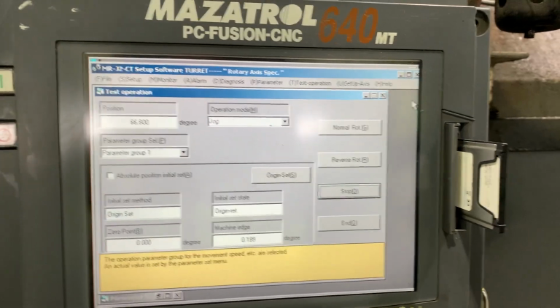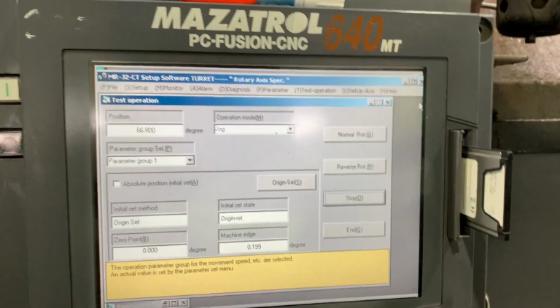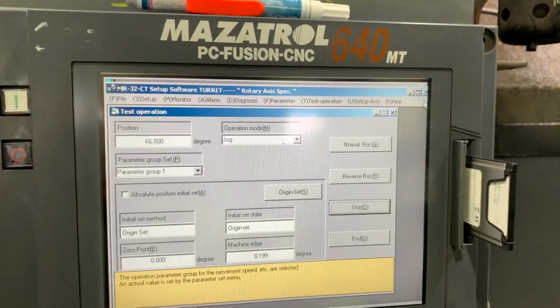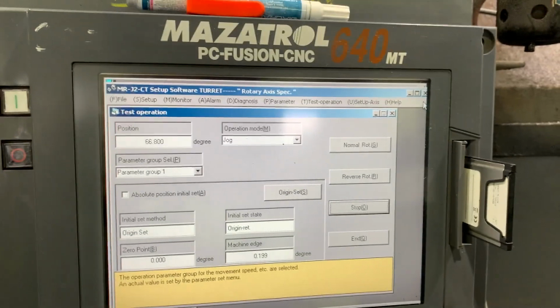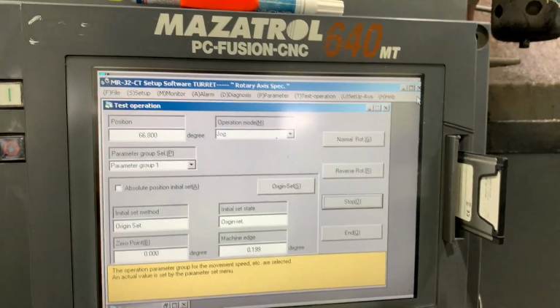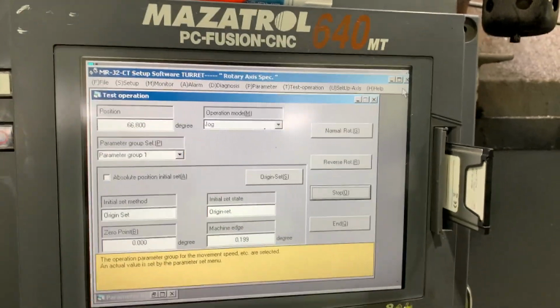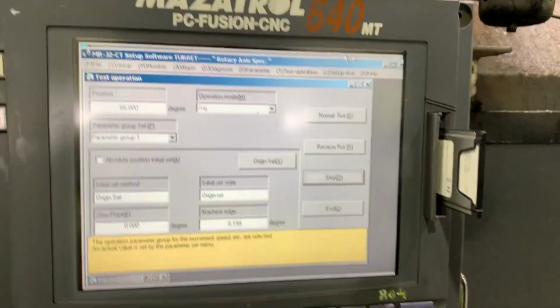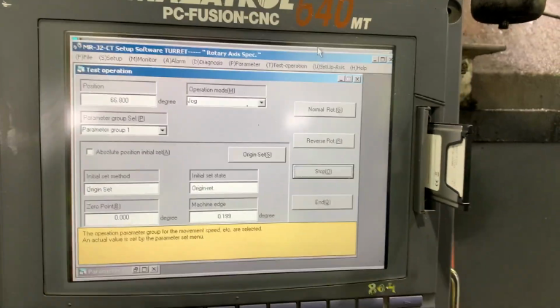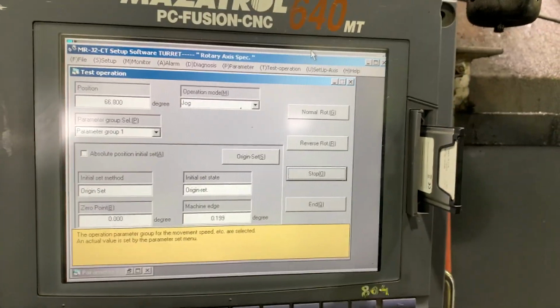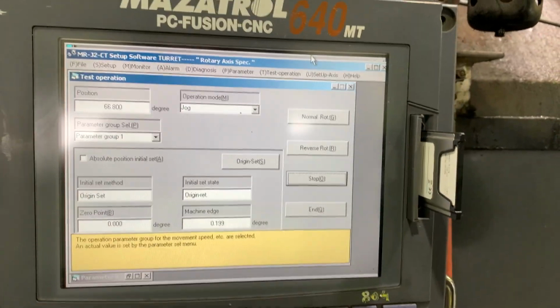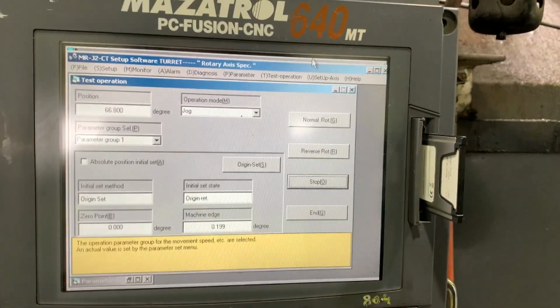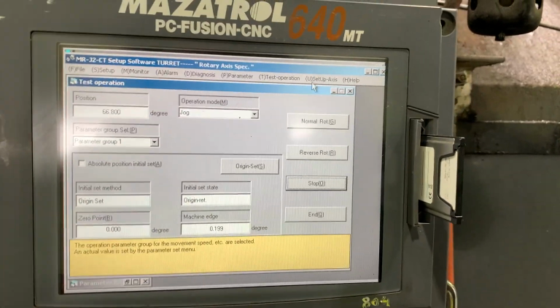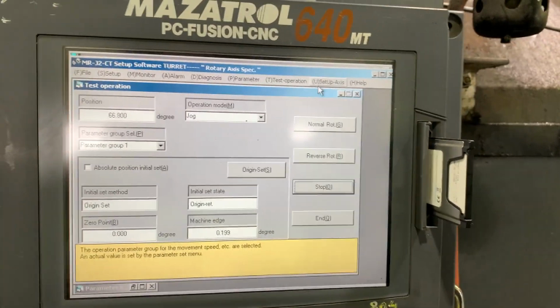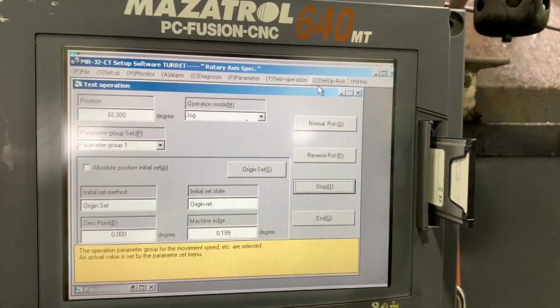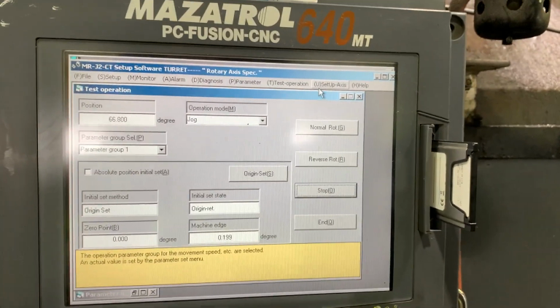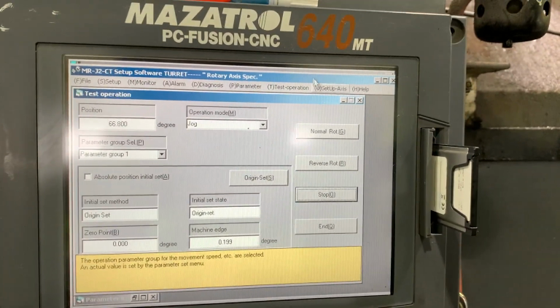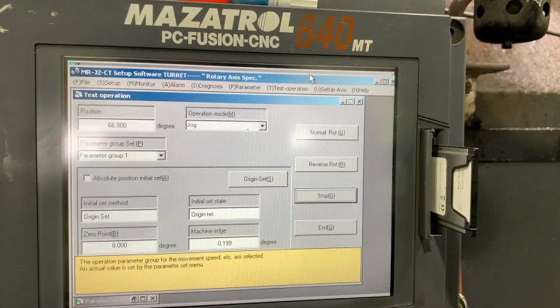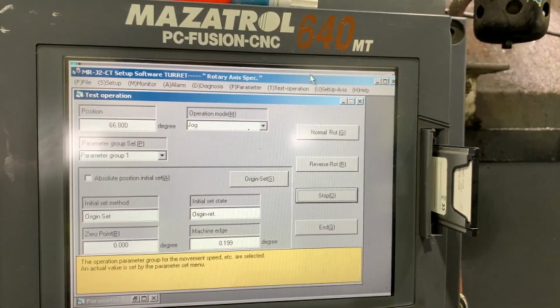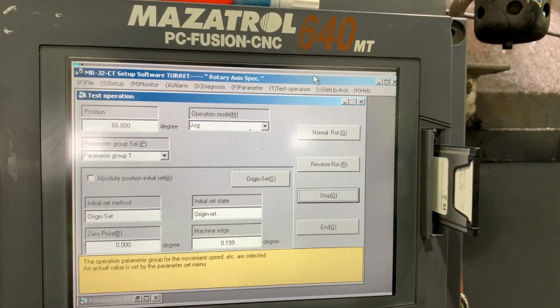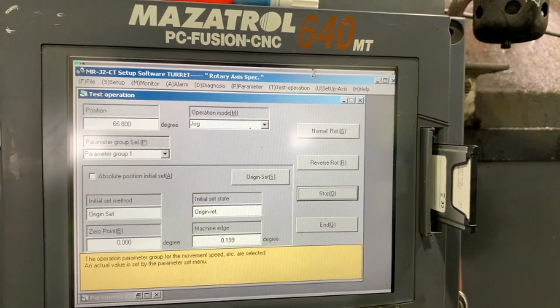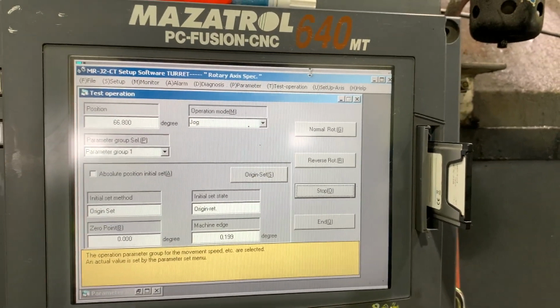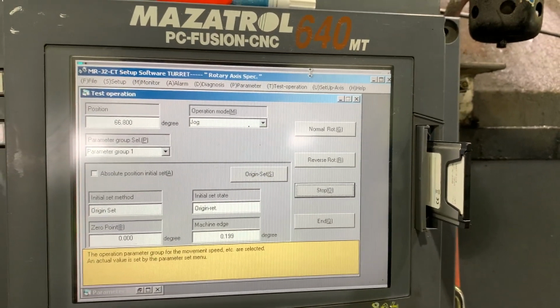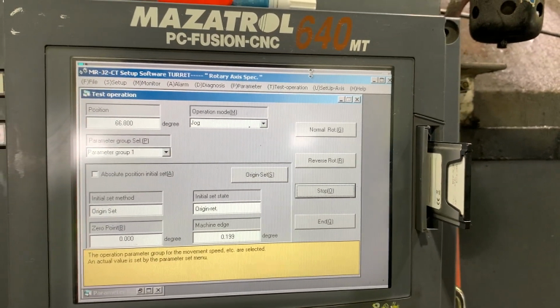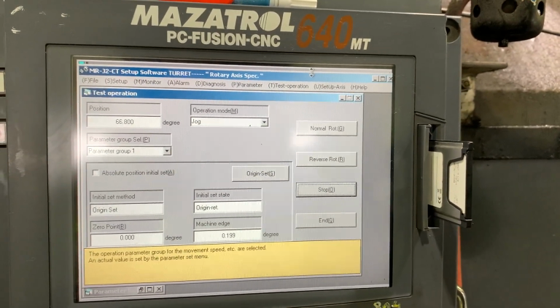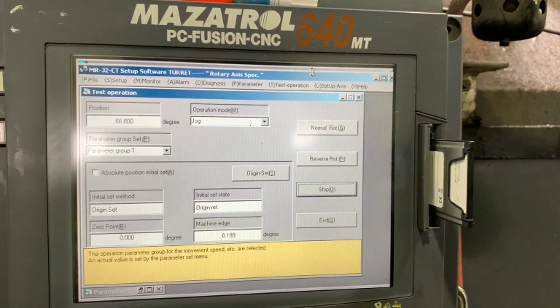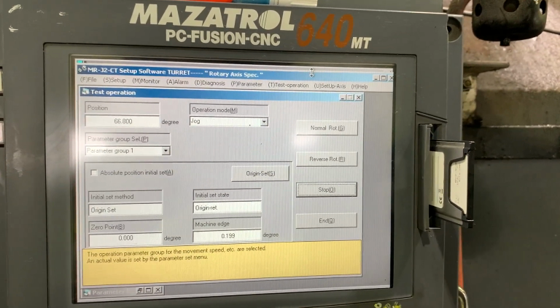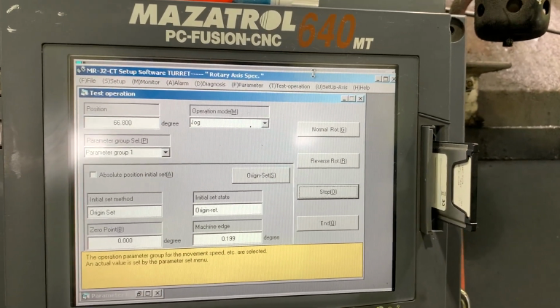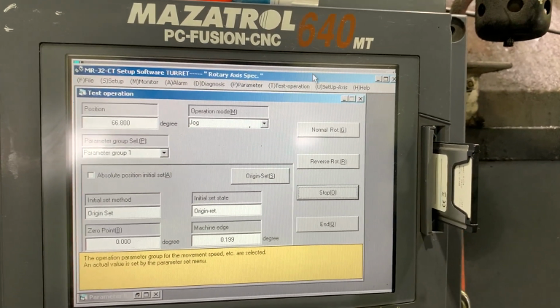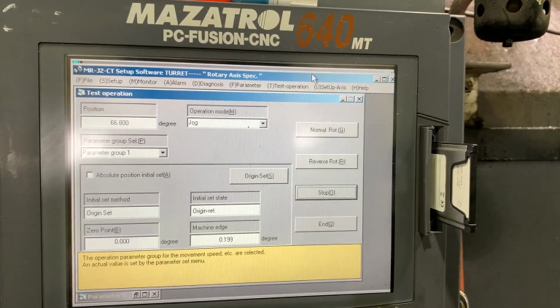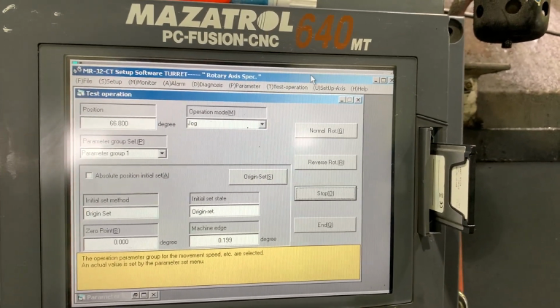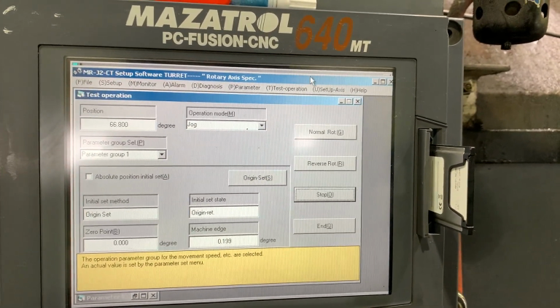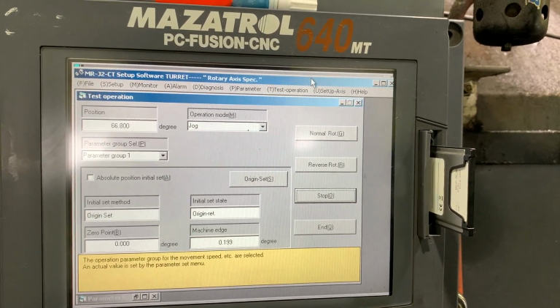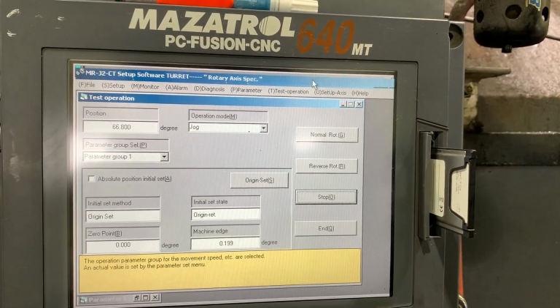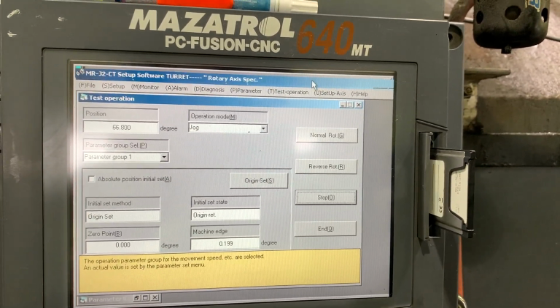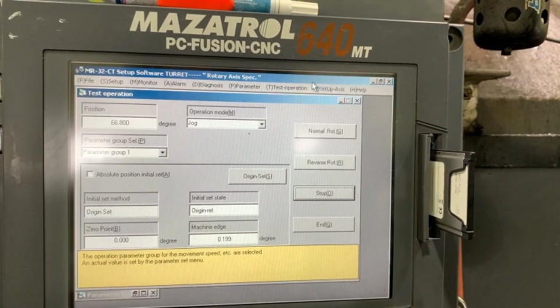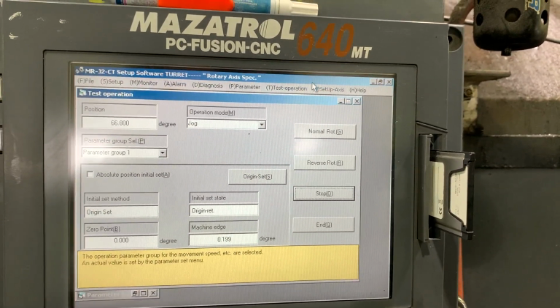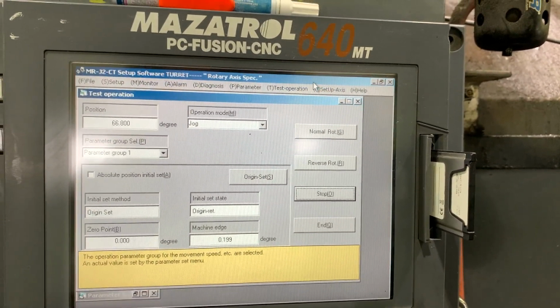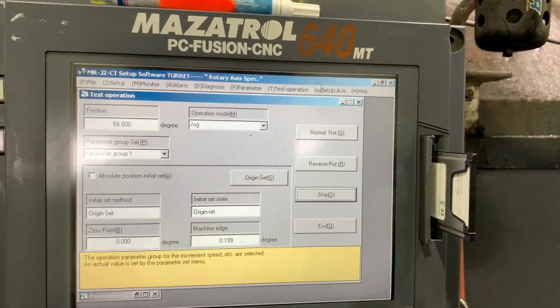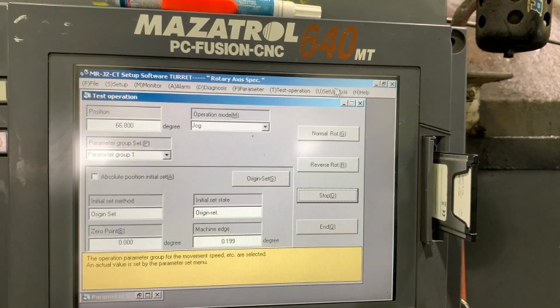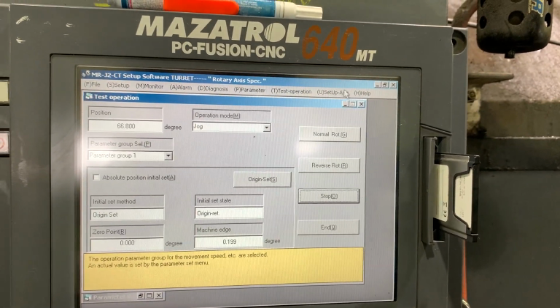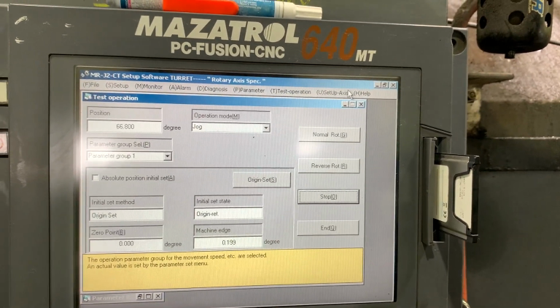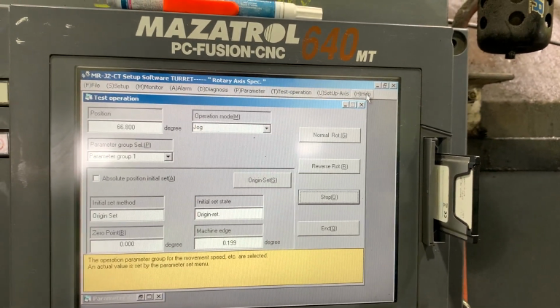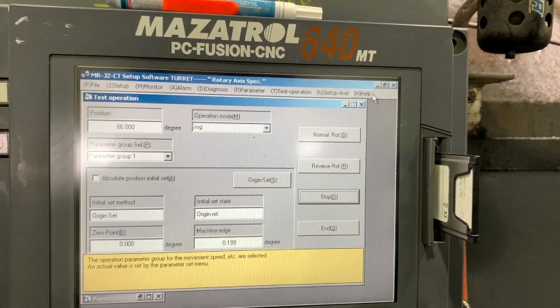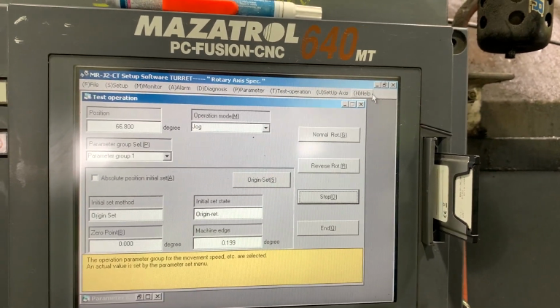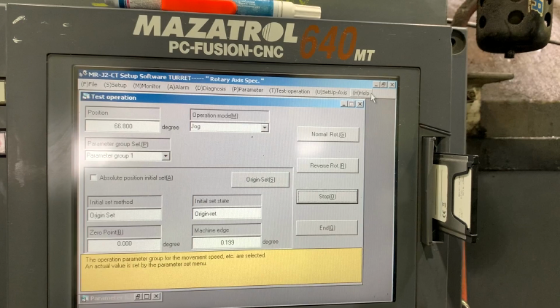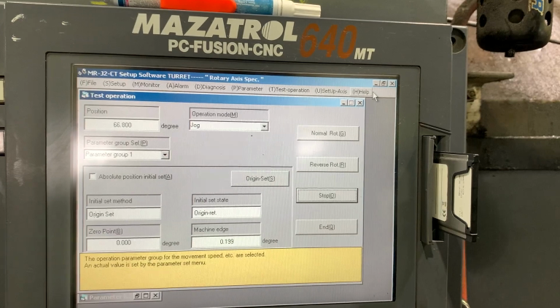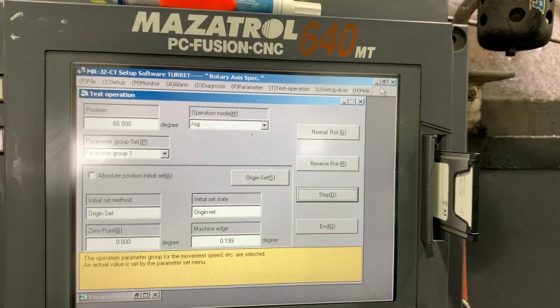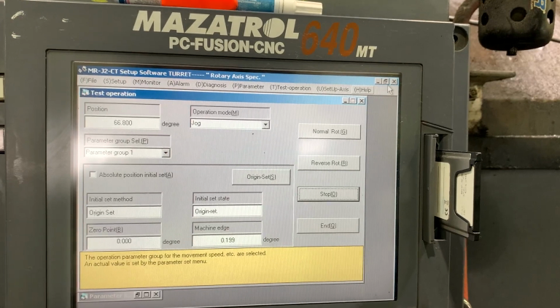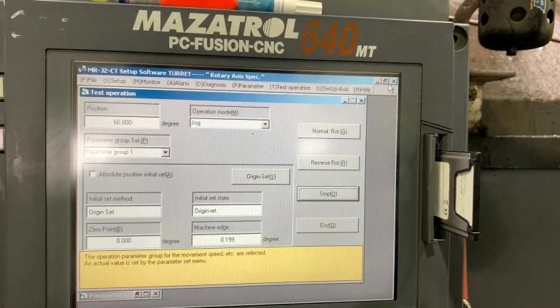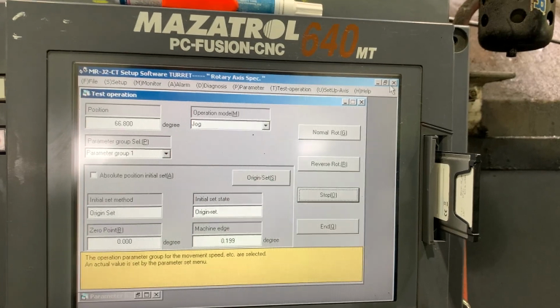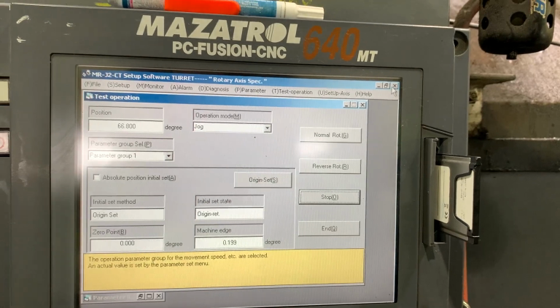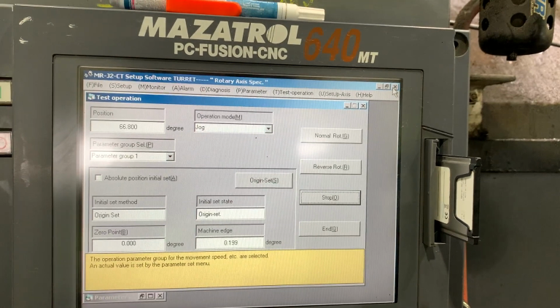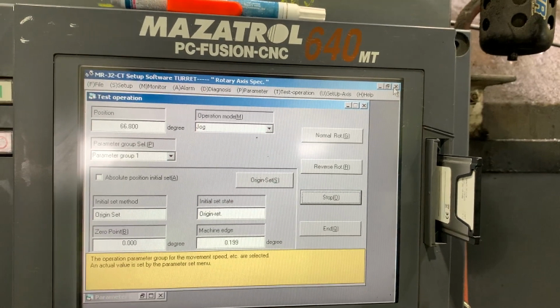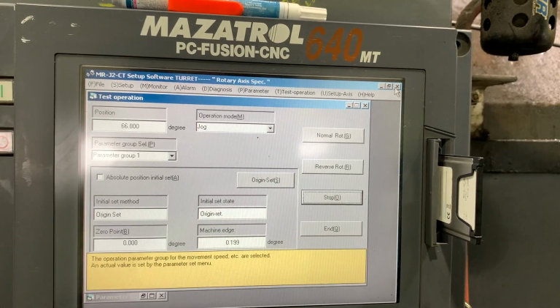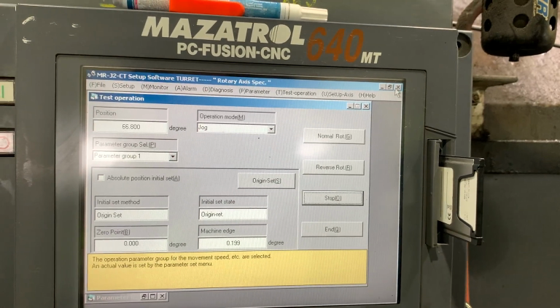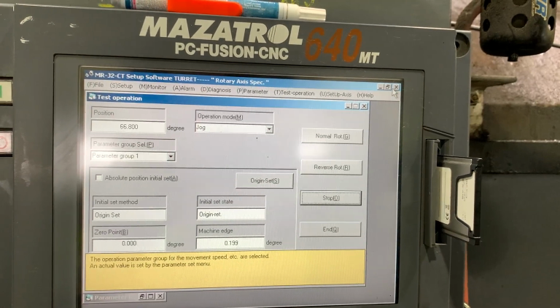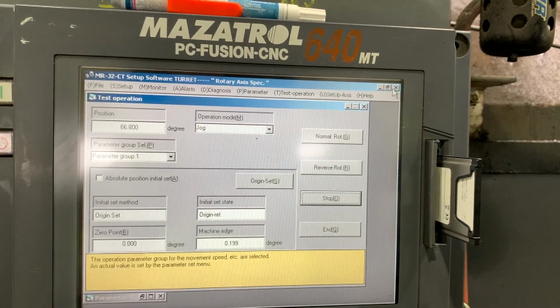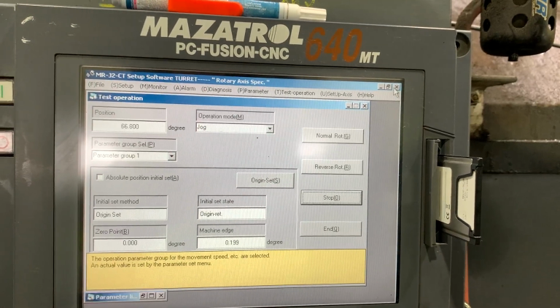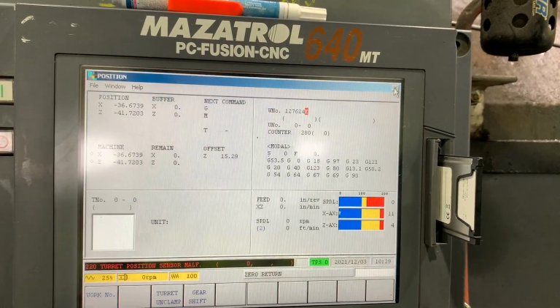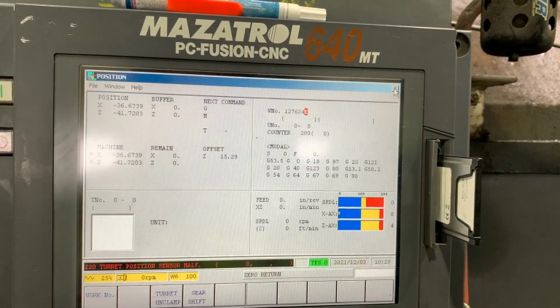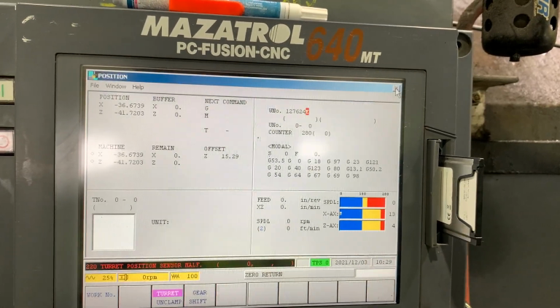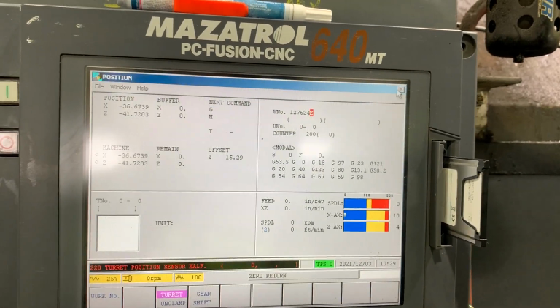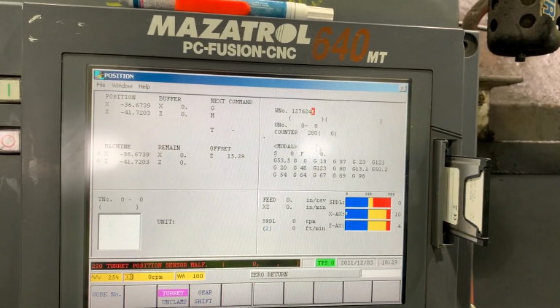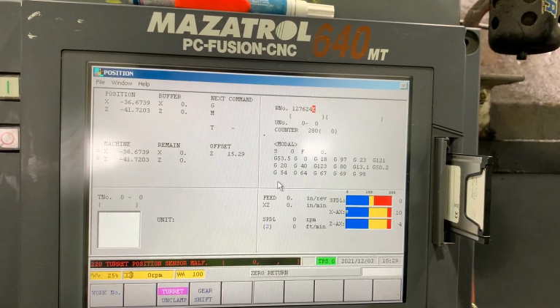Let me reboot the drive or the software and let's do it again.